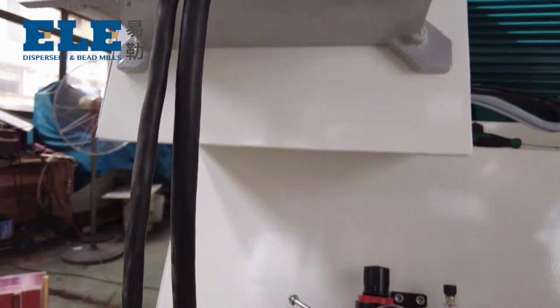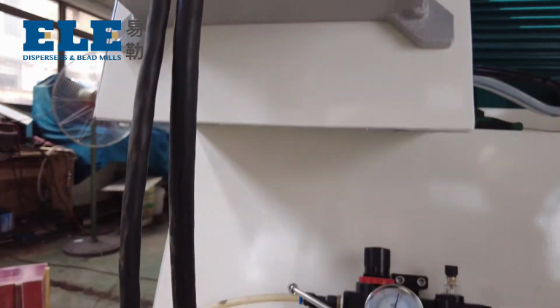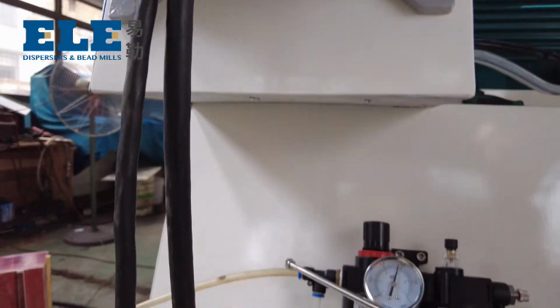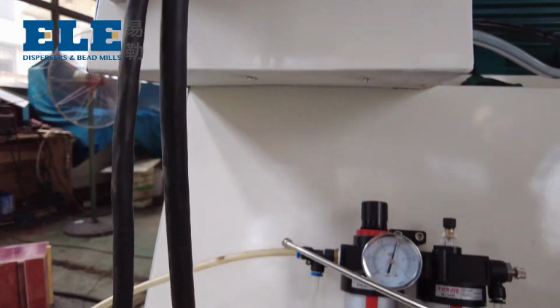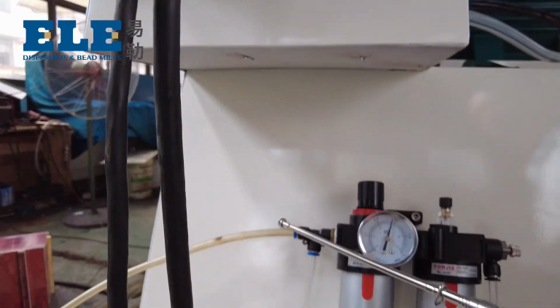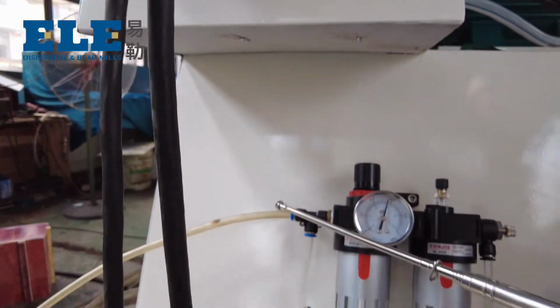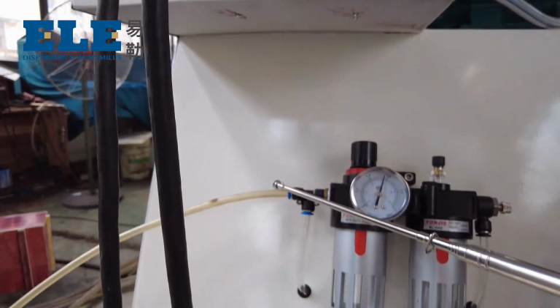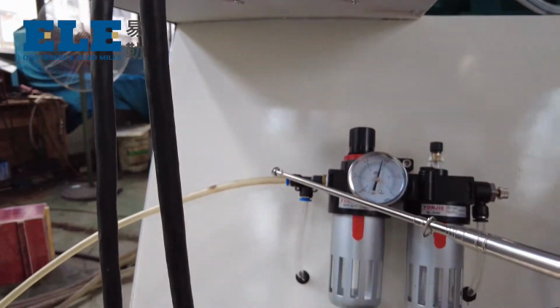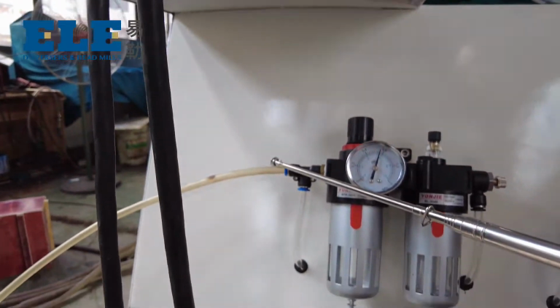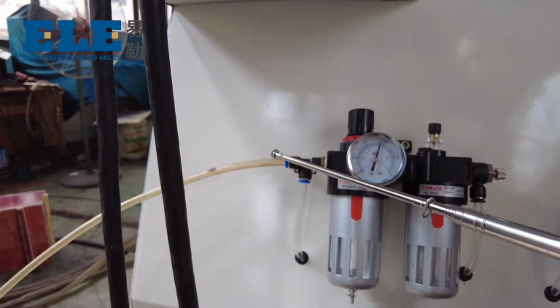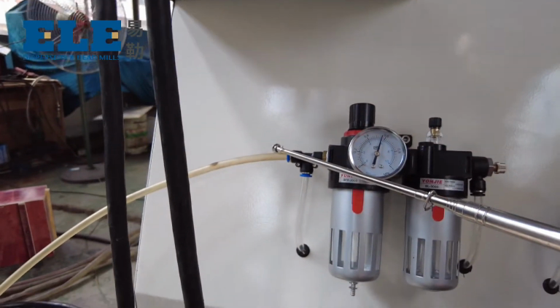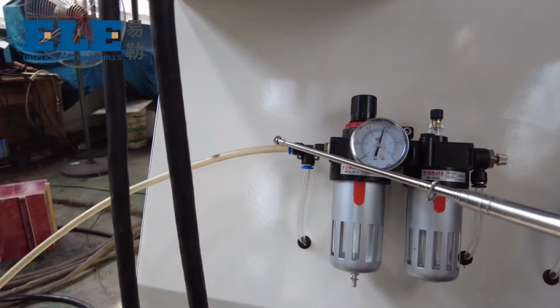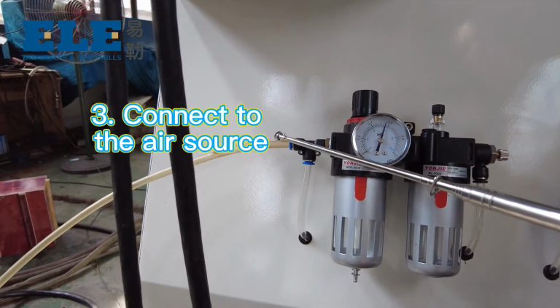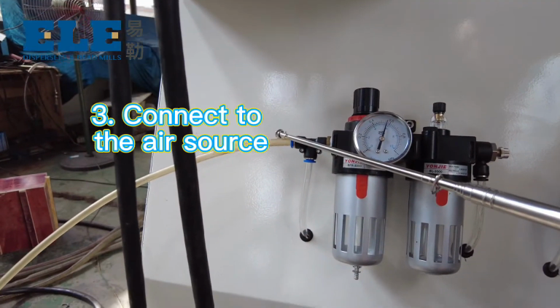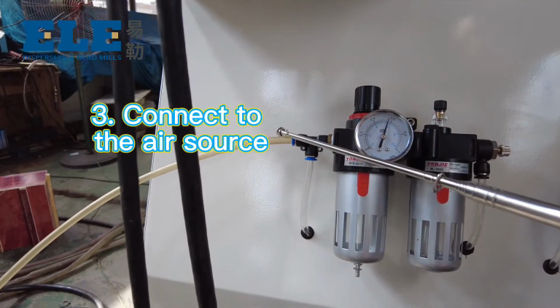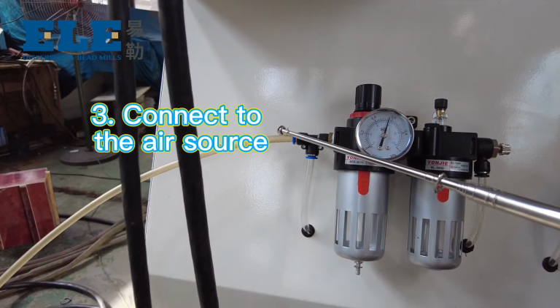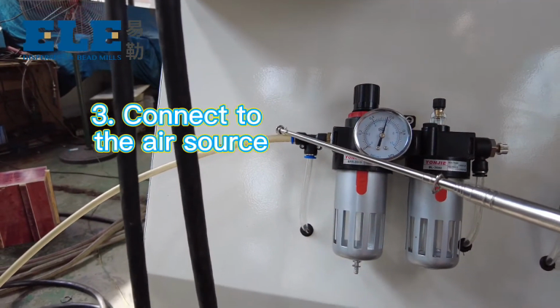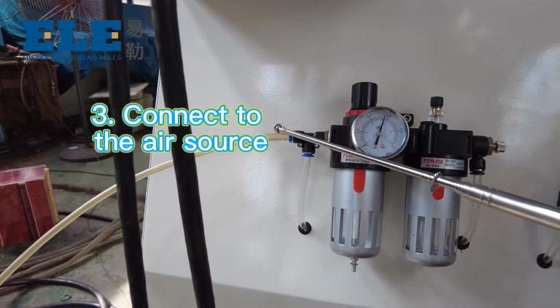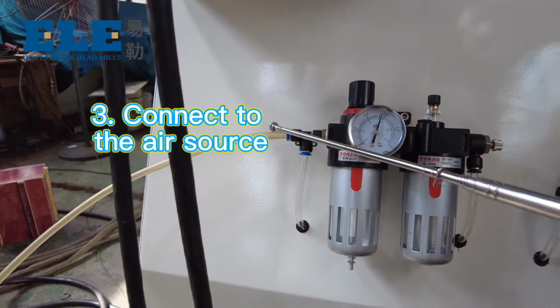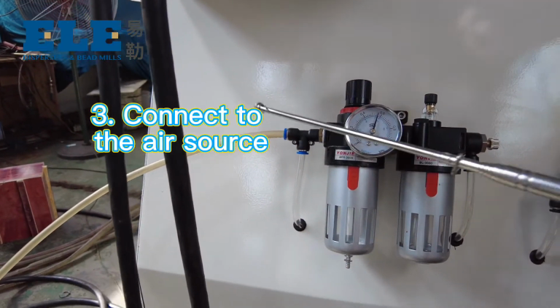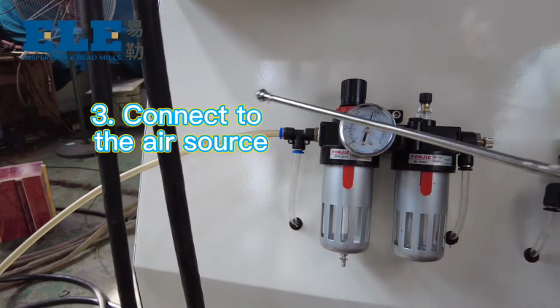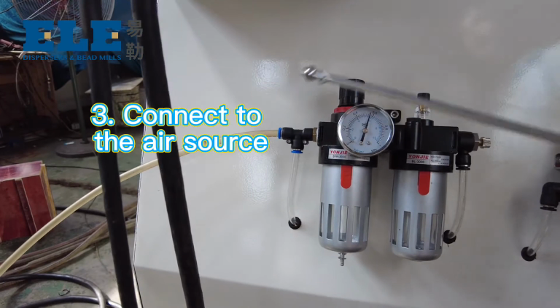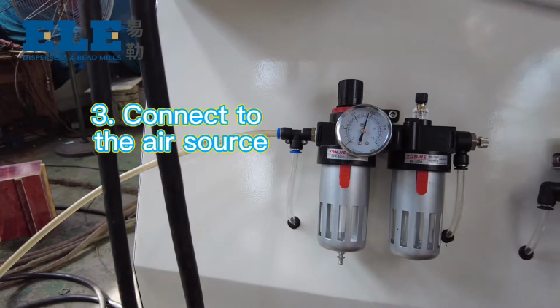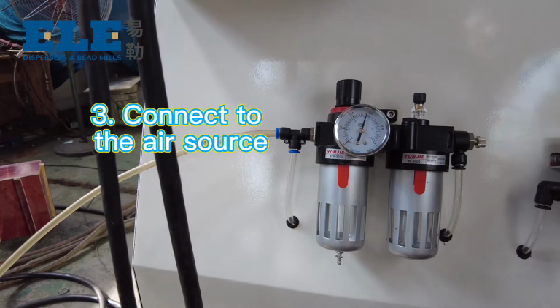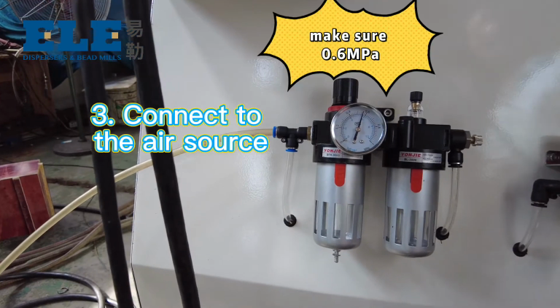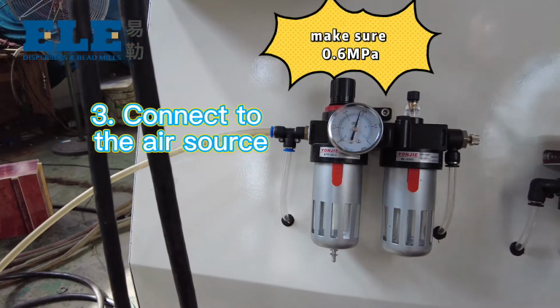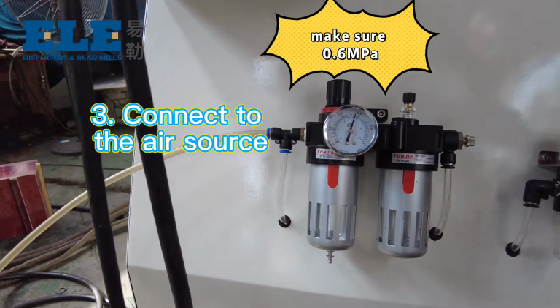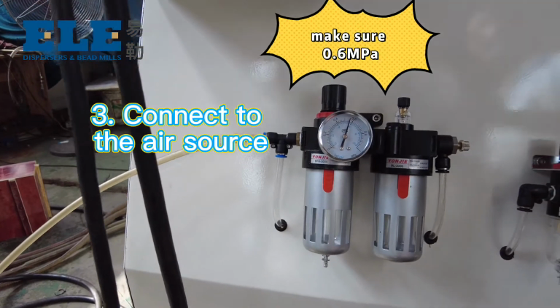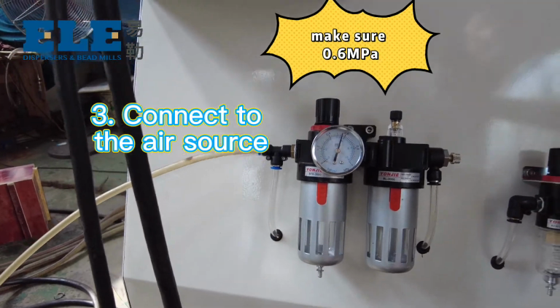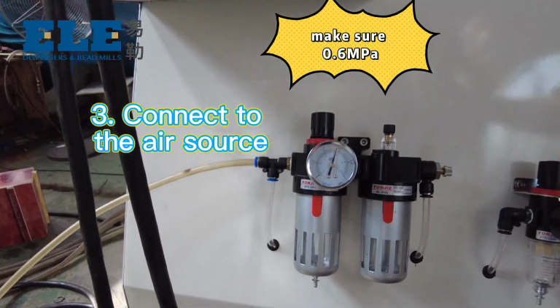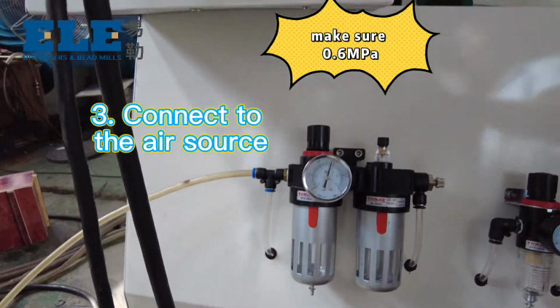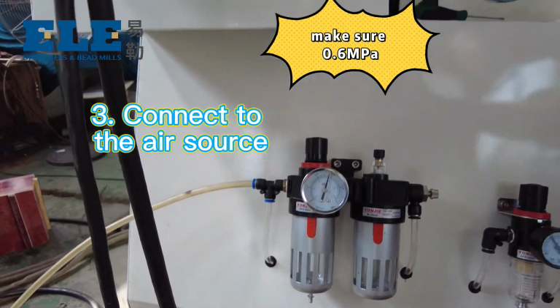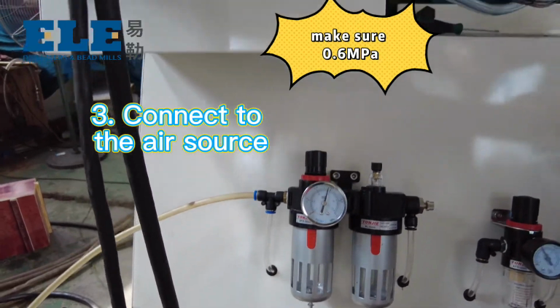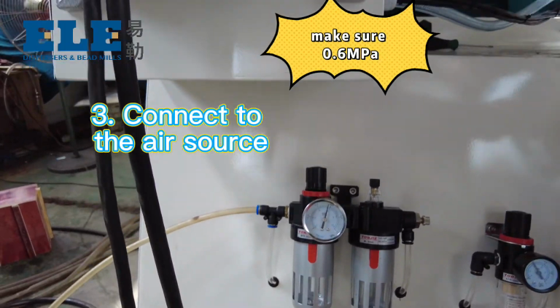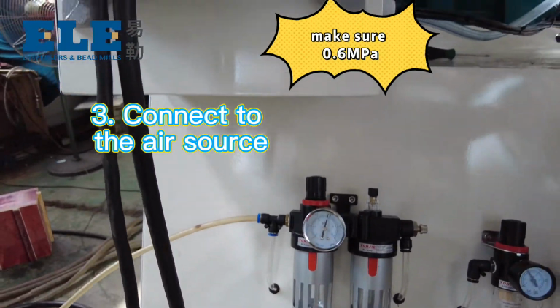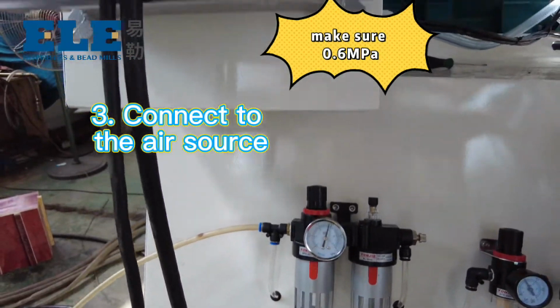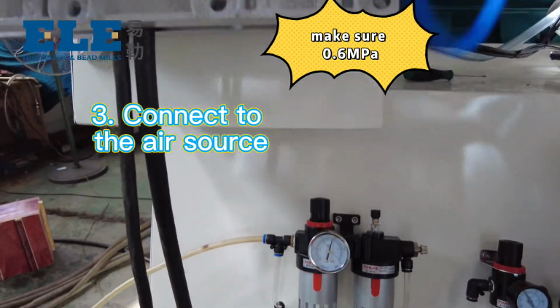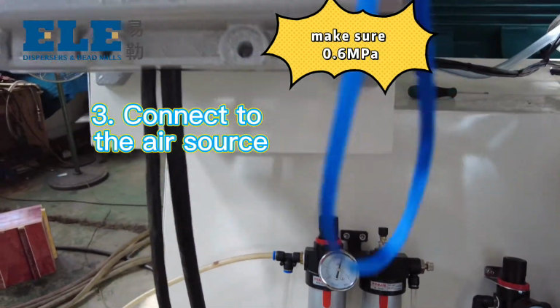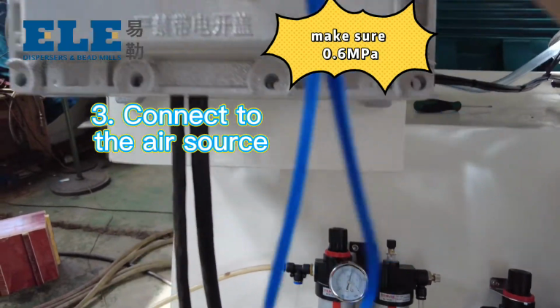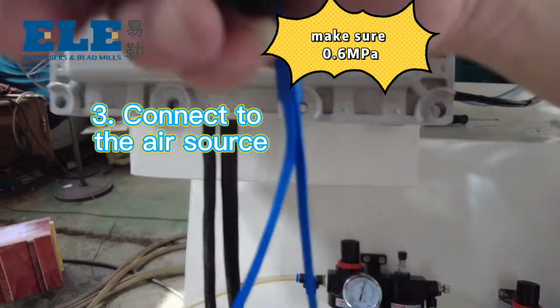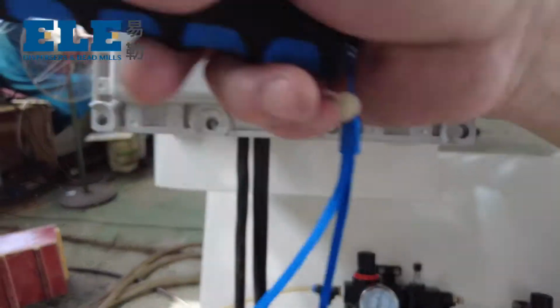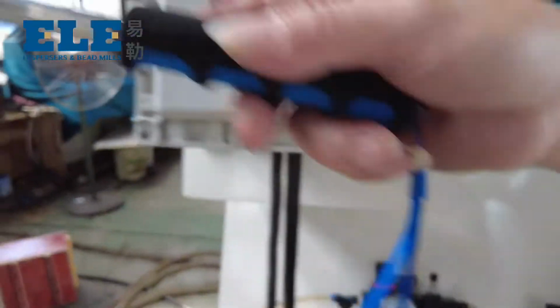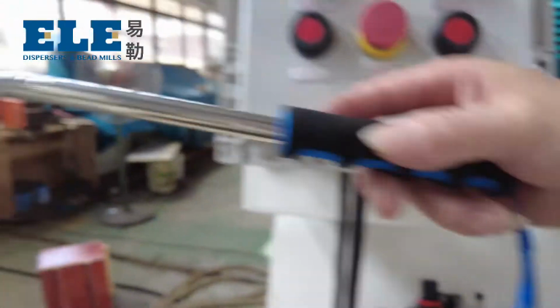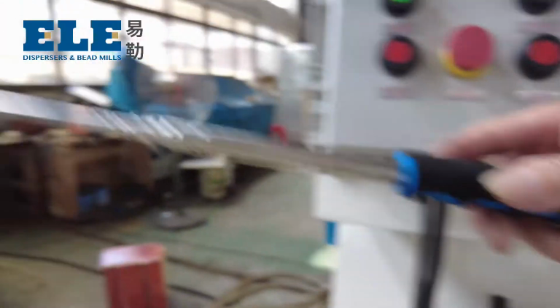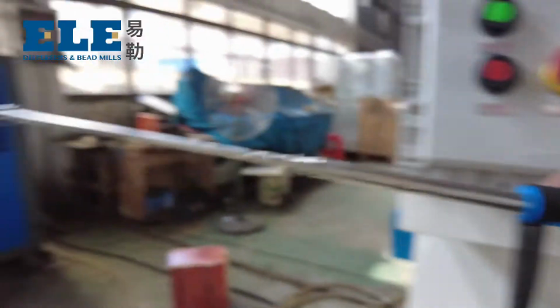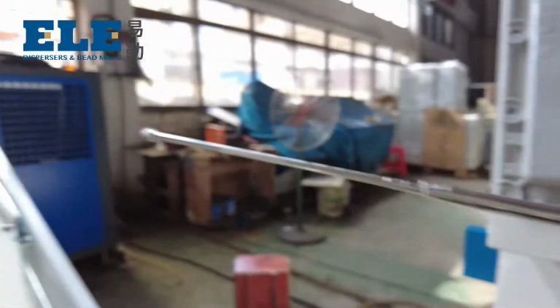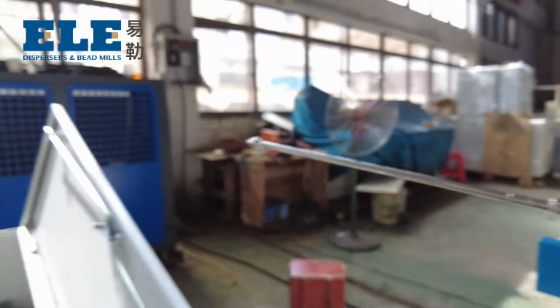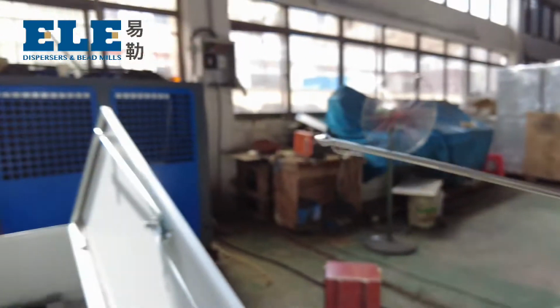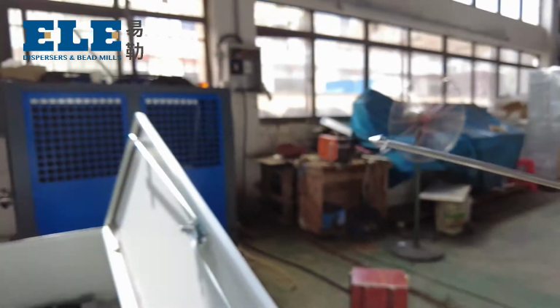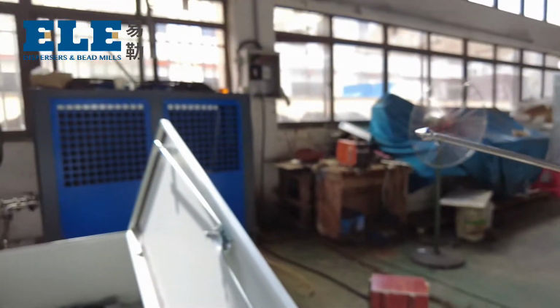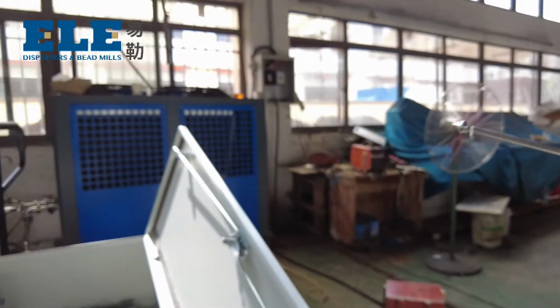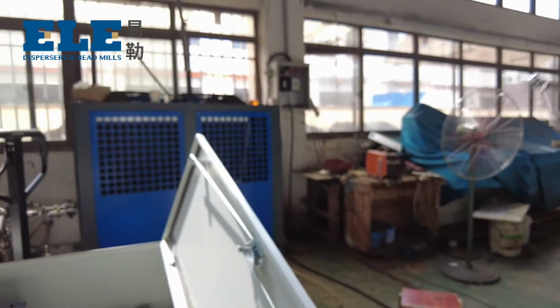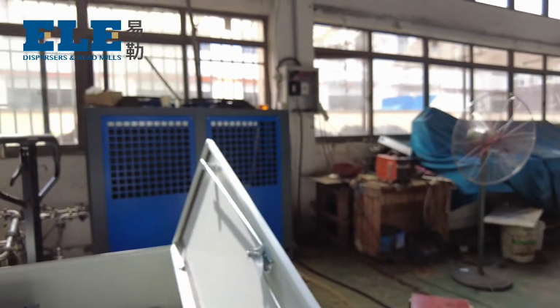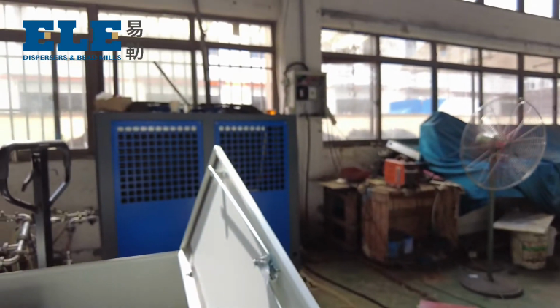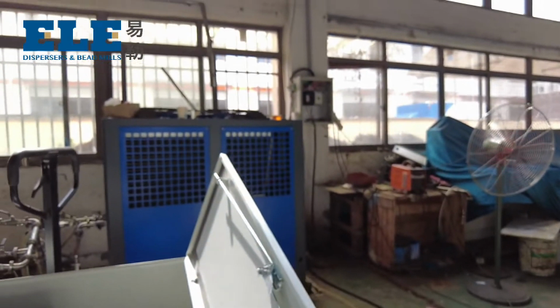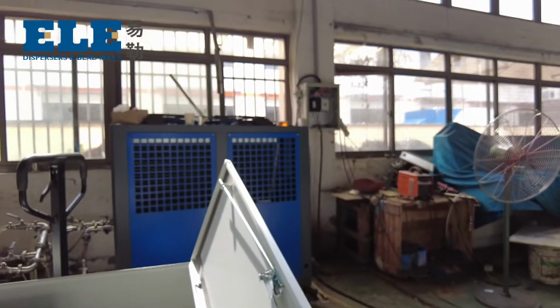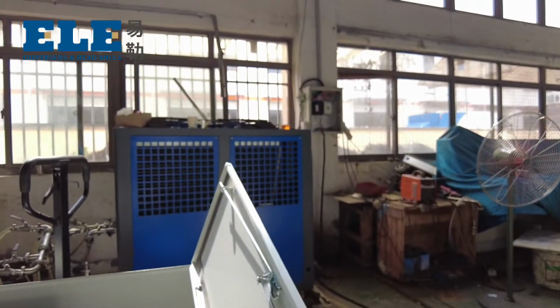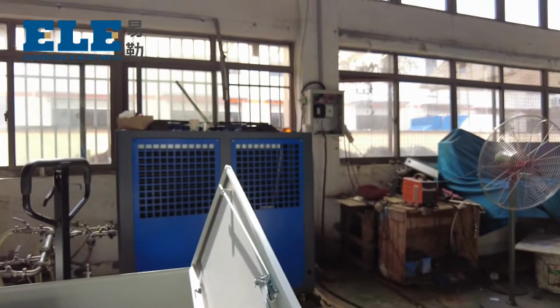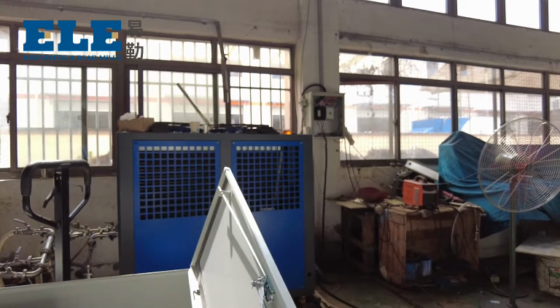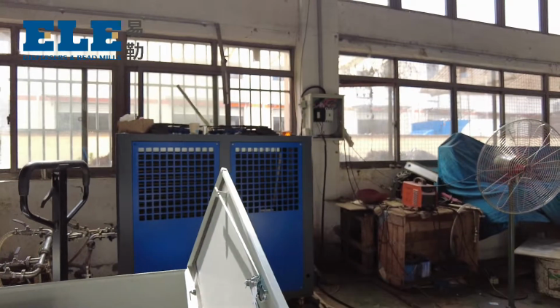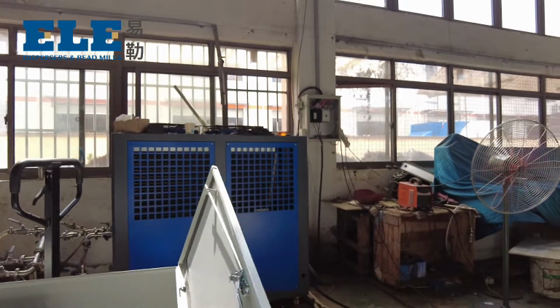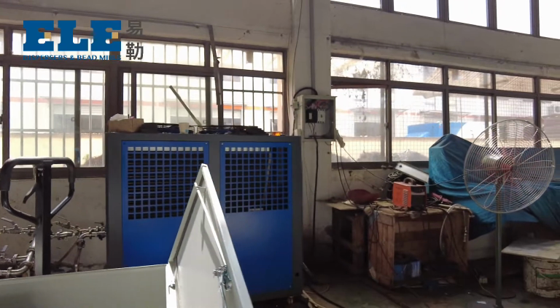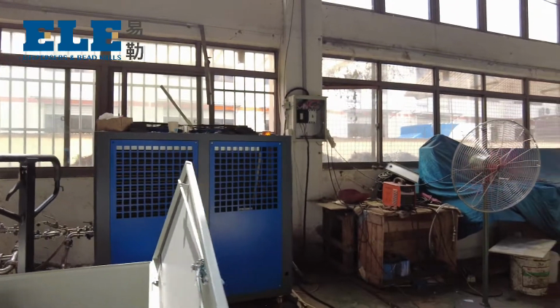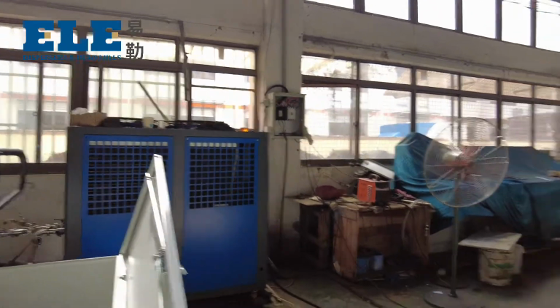Three, connect to the air source. Make sure it is 0.6 MPa on the meter.